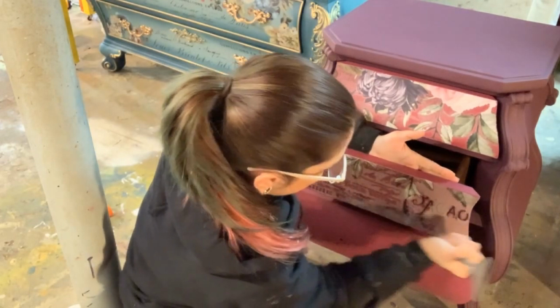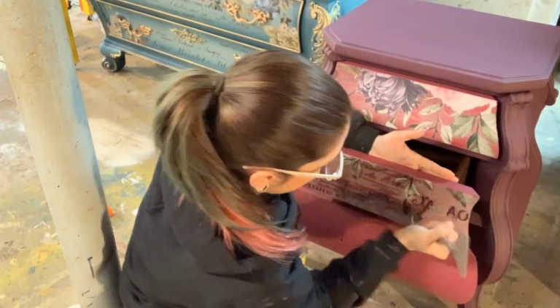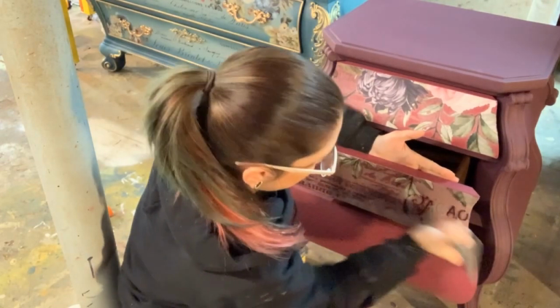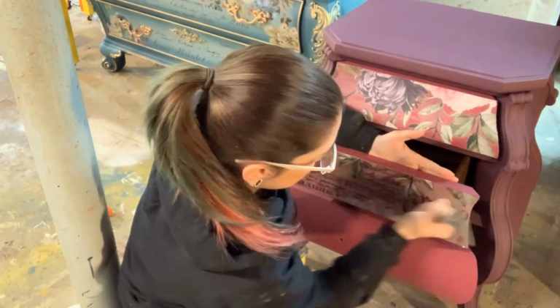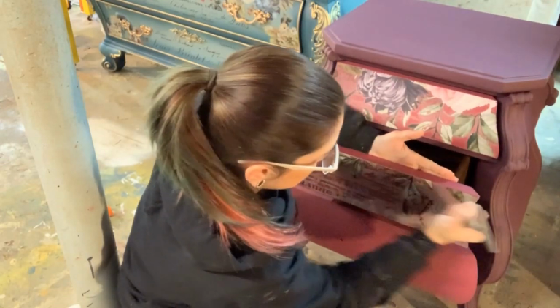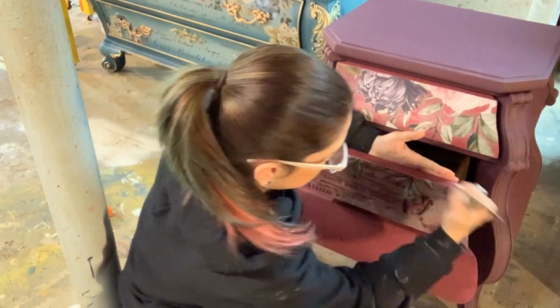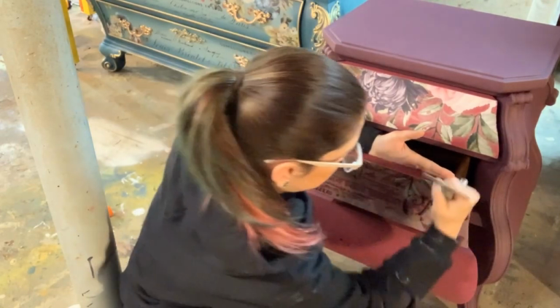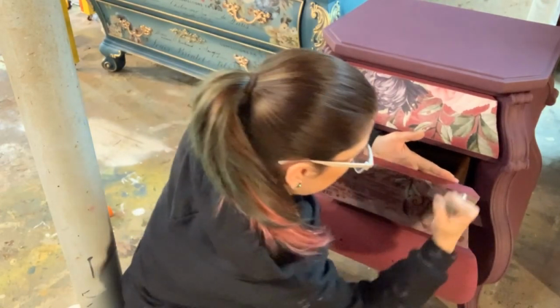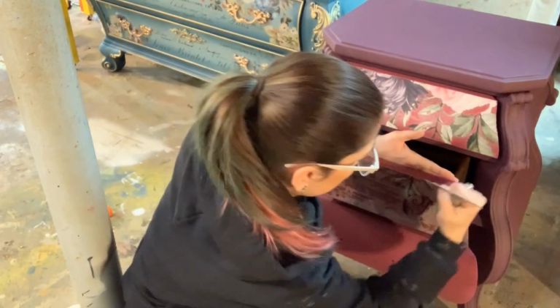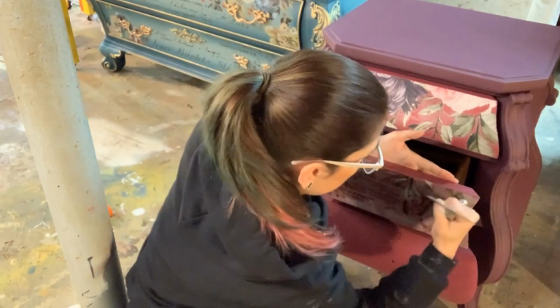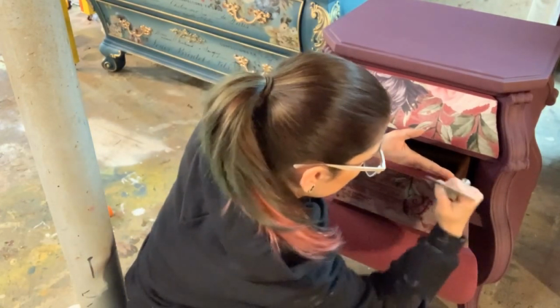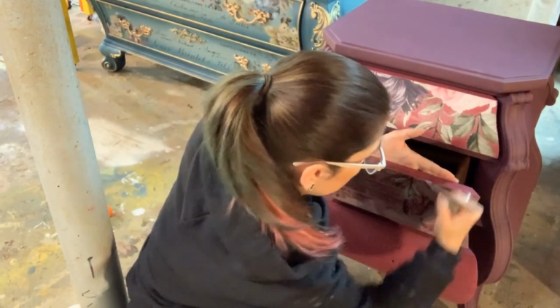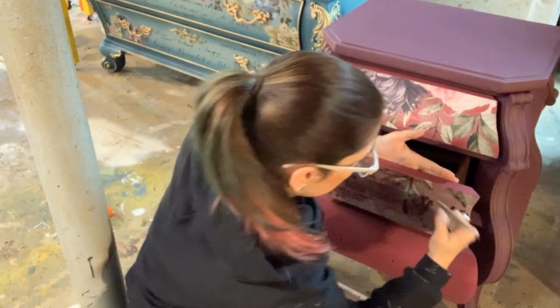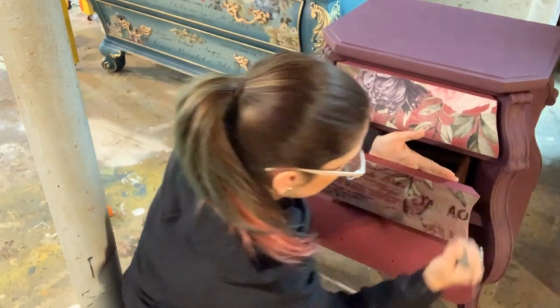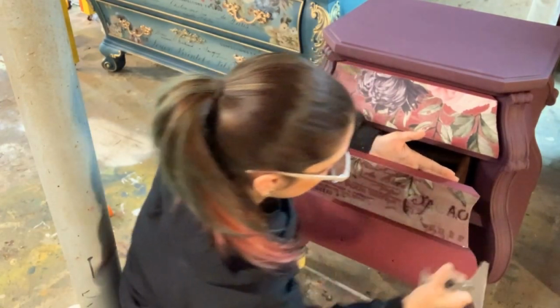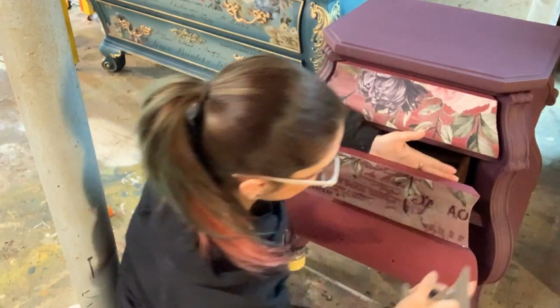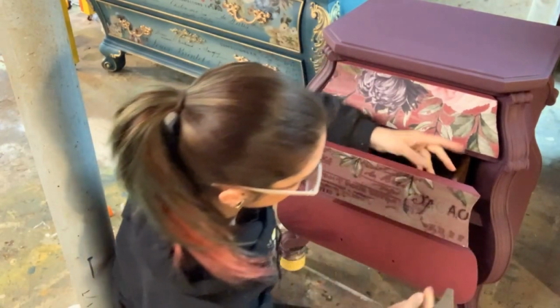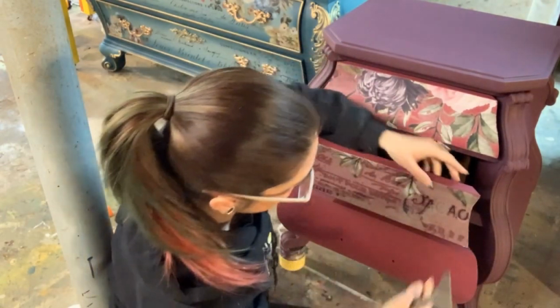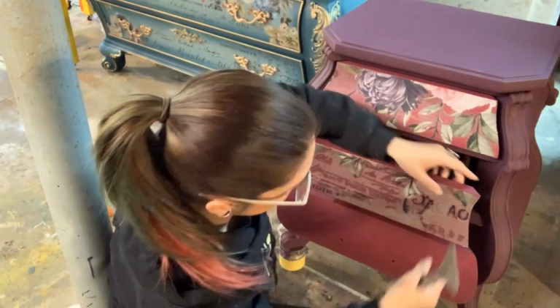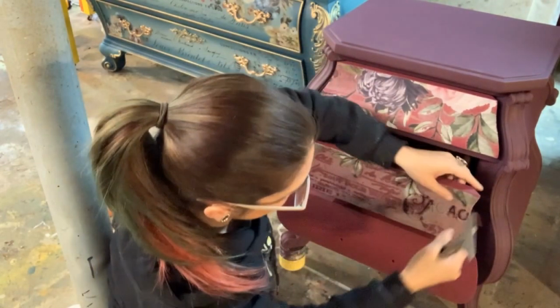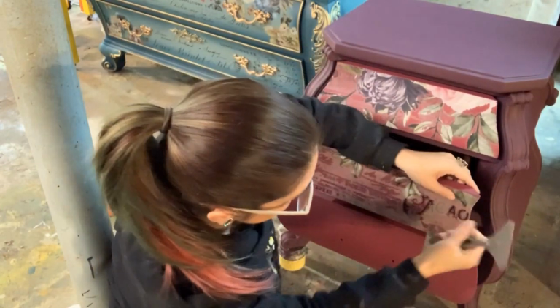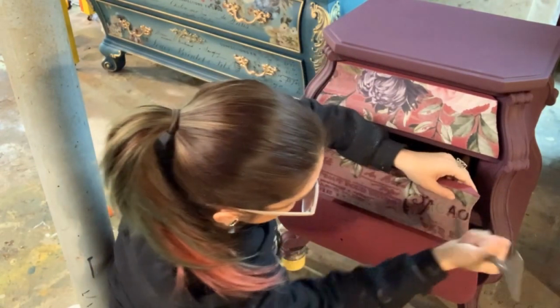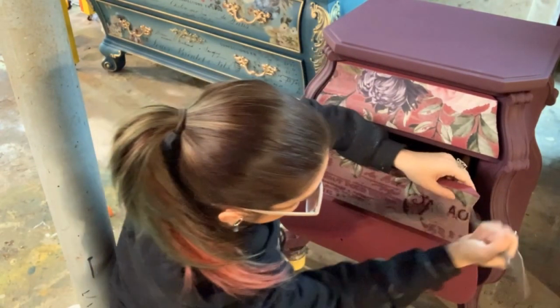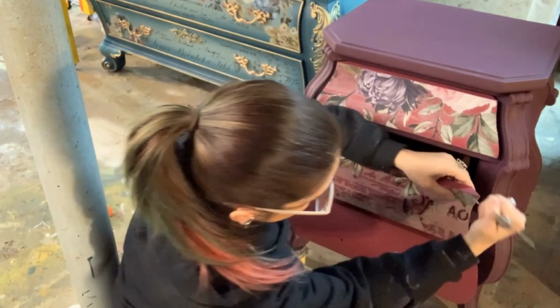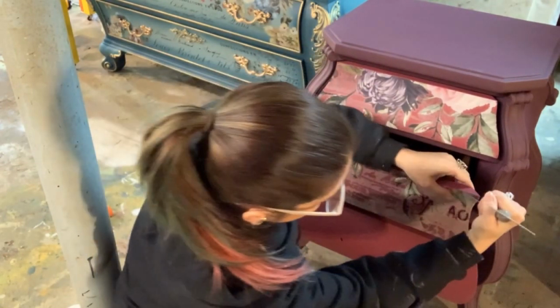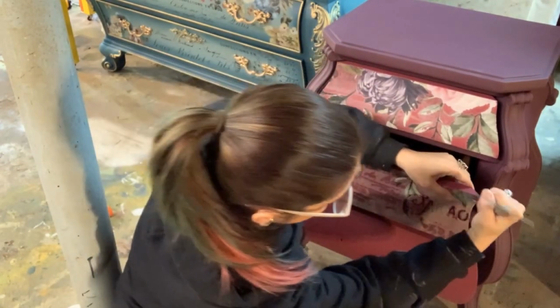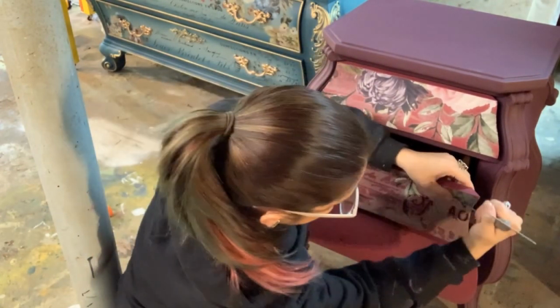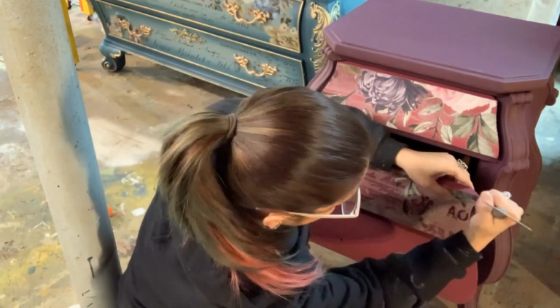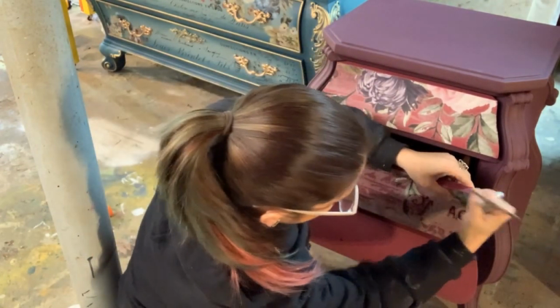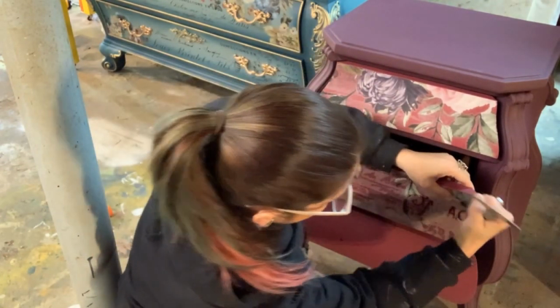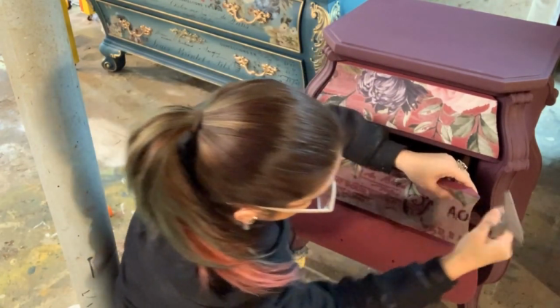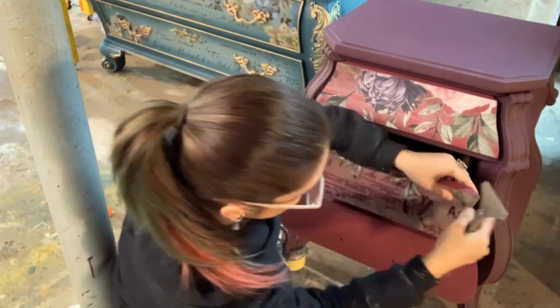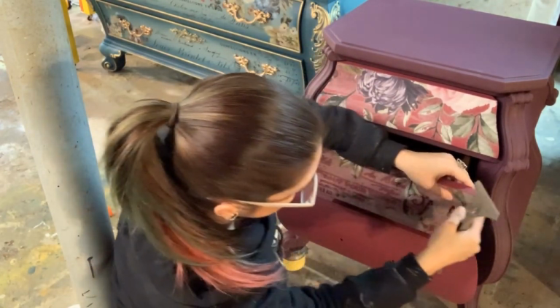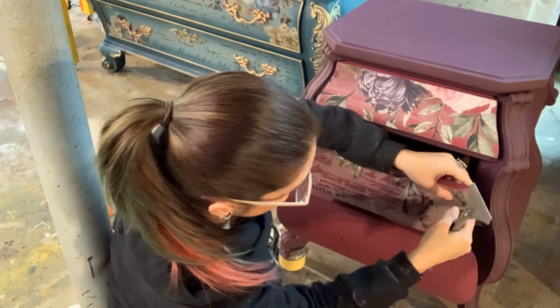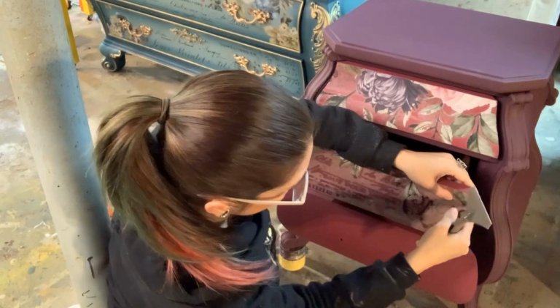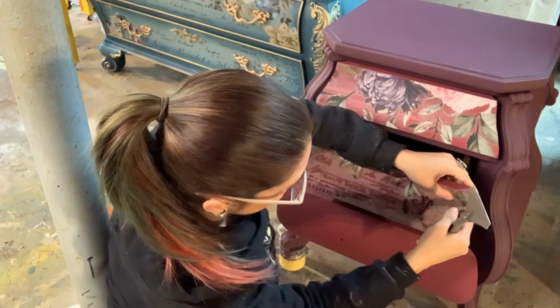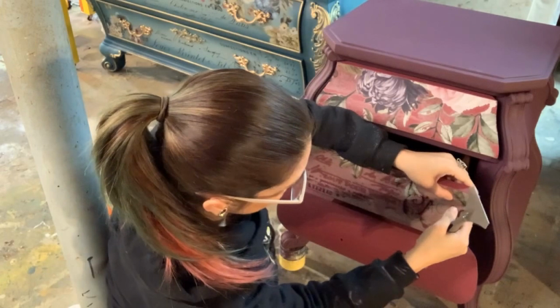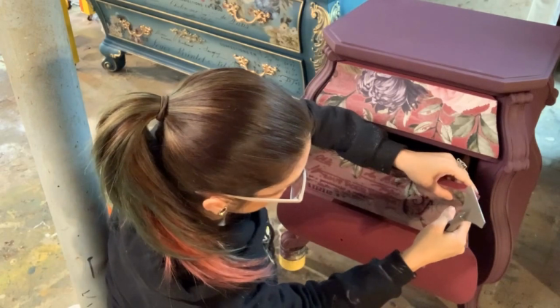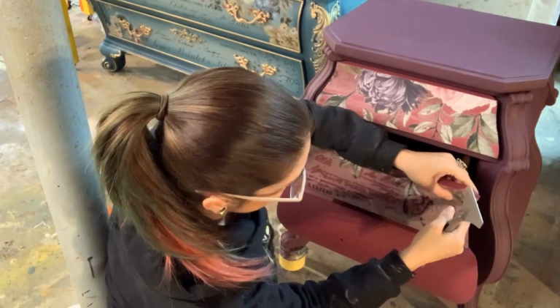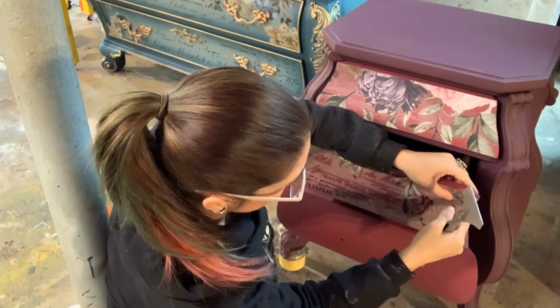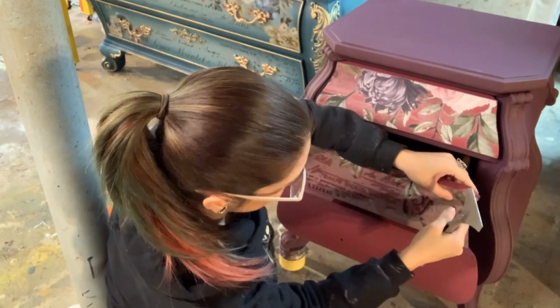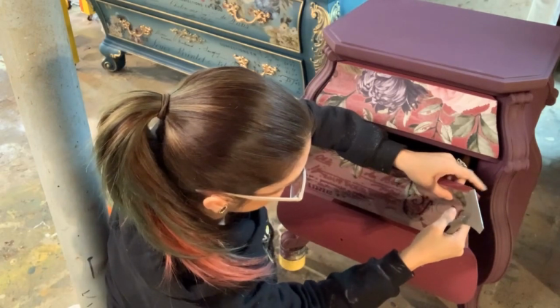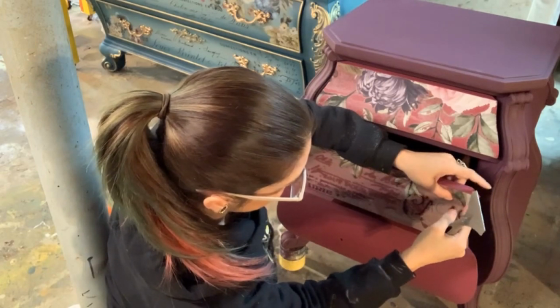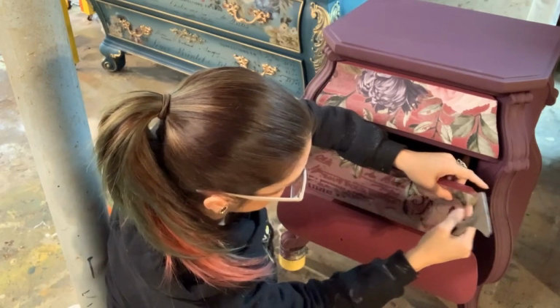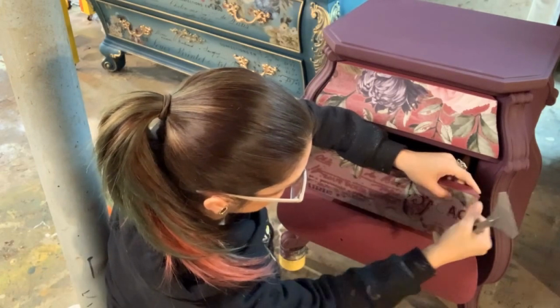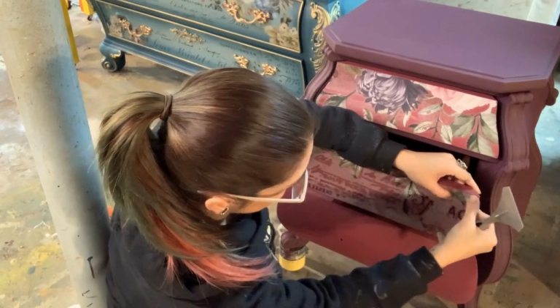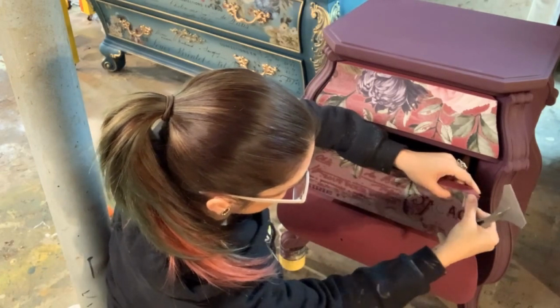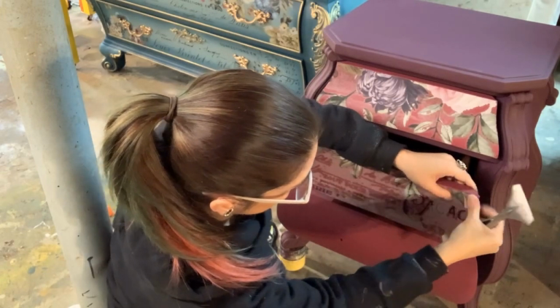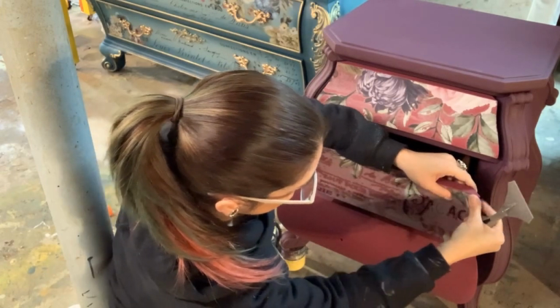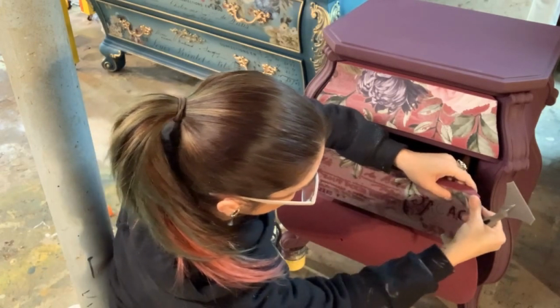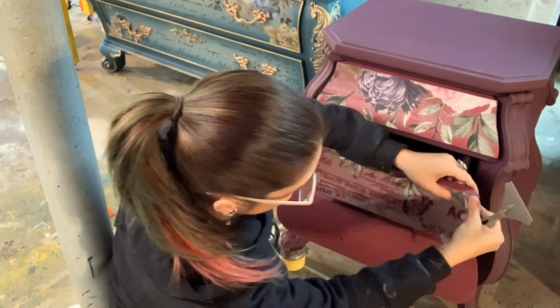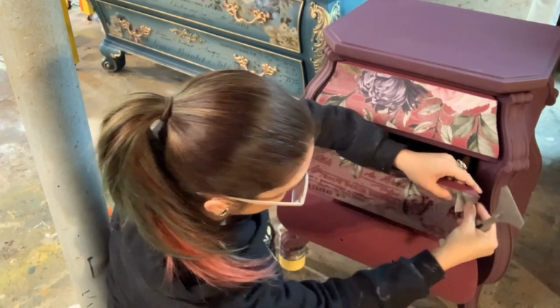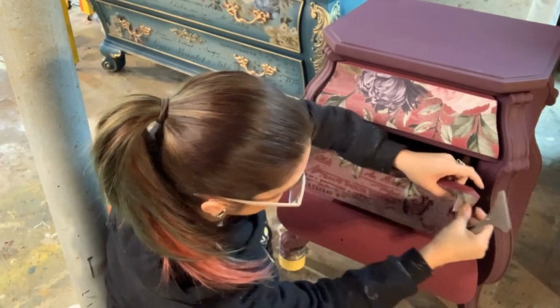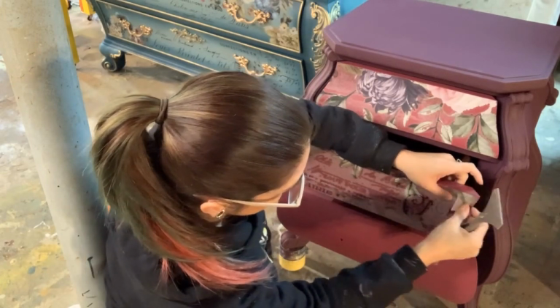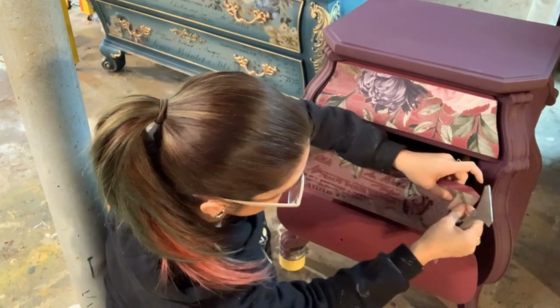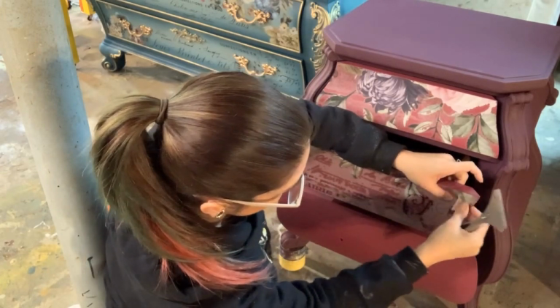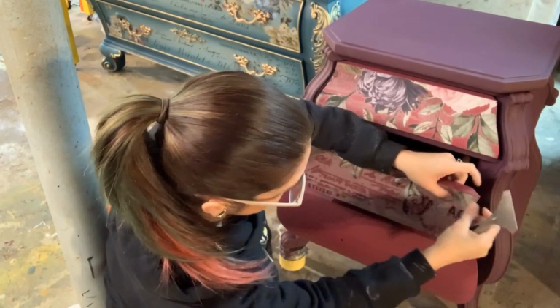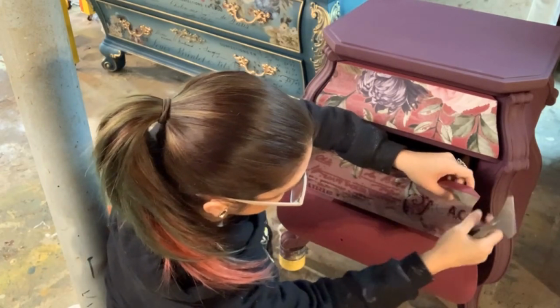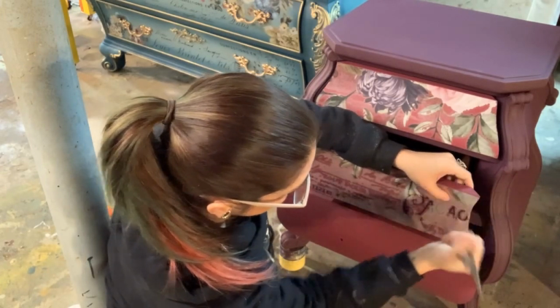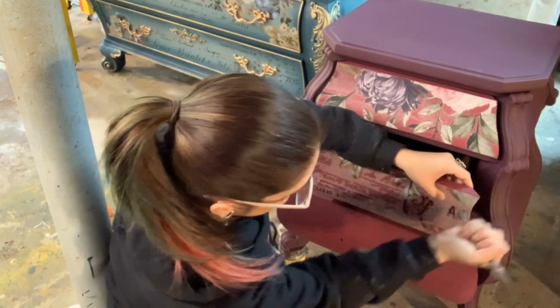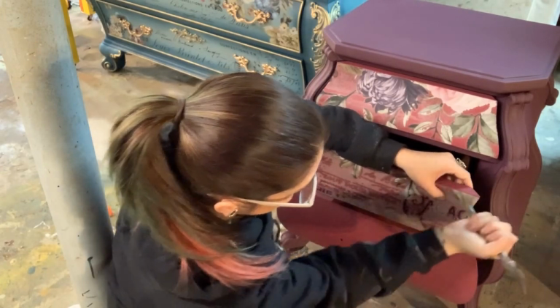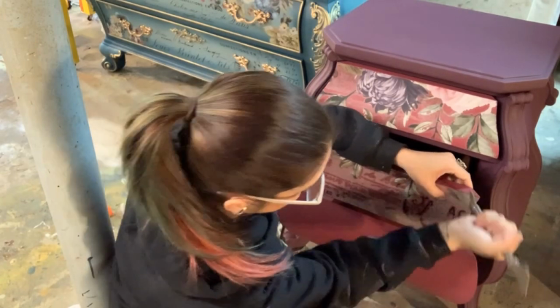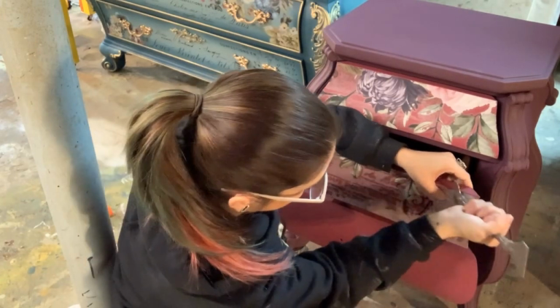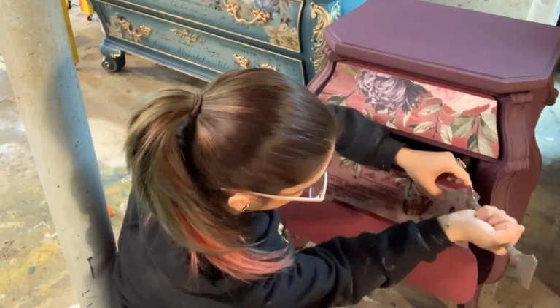I think I got it all, so we're going to go ahead and pick the corner up and go ahead and start peeling it back.